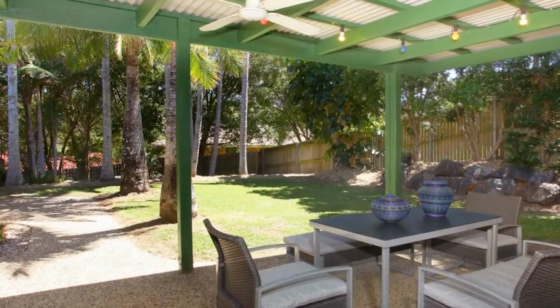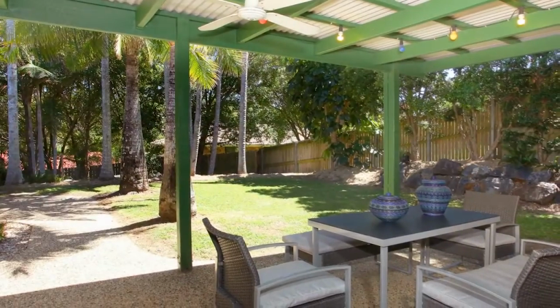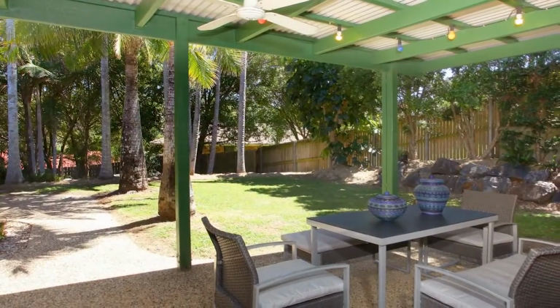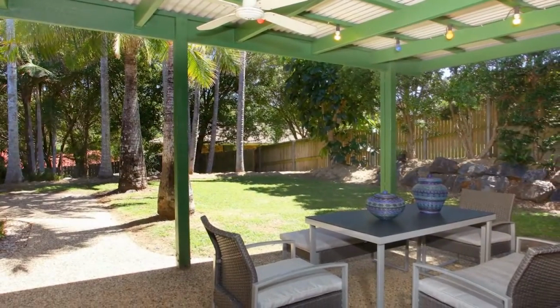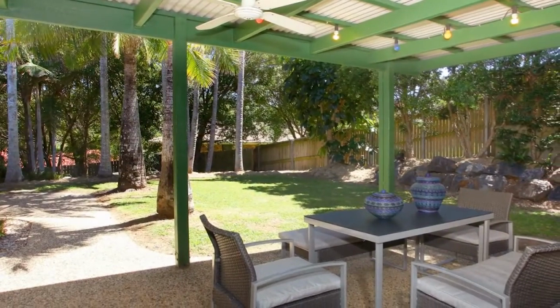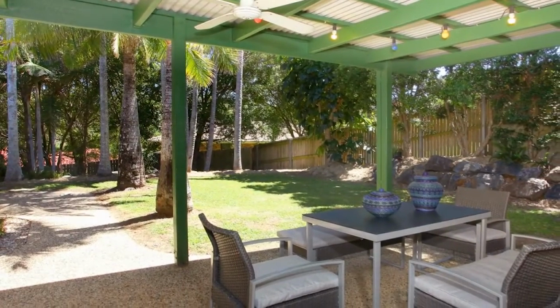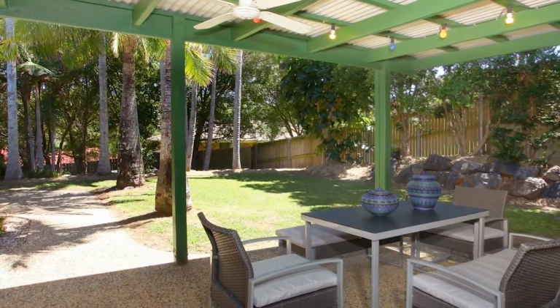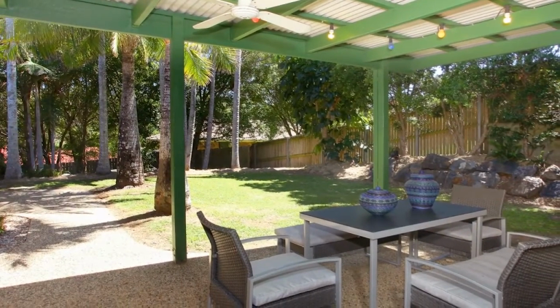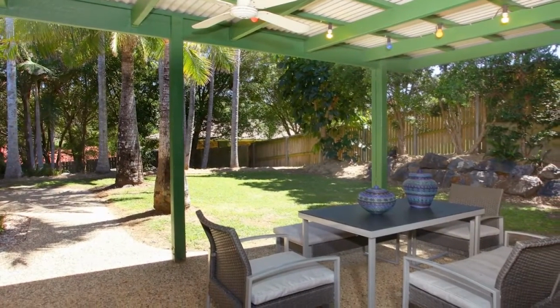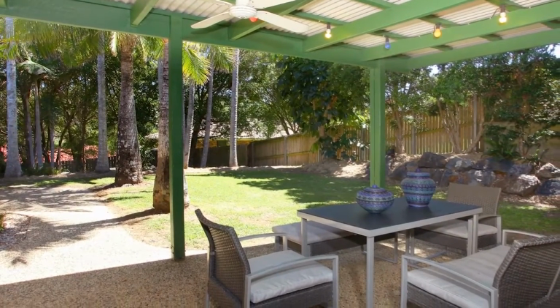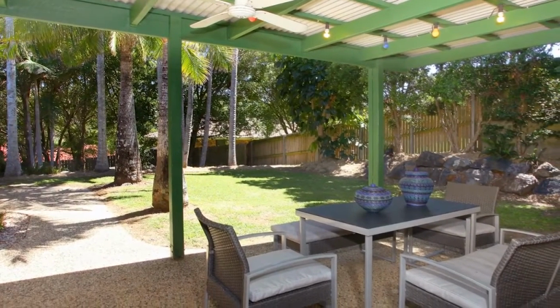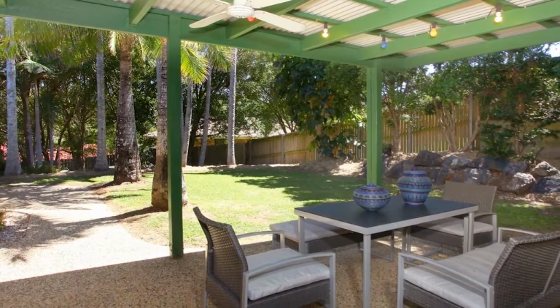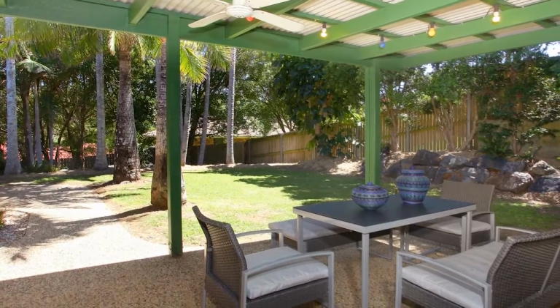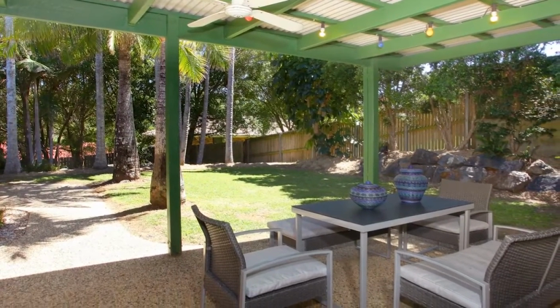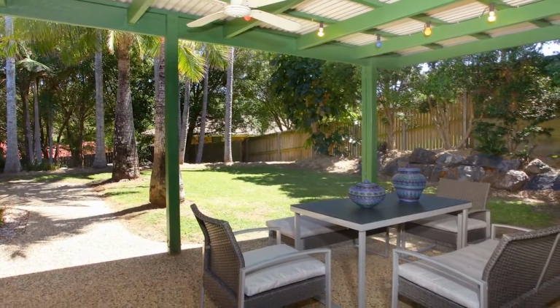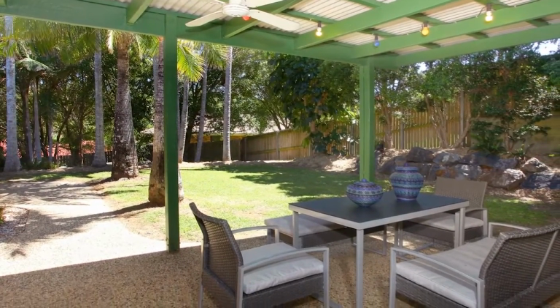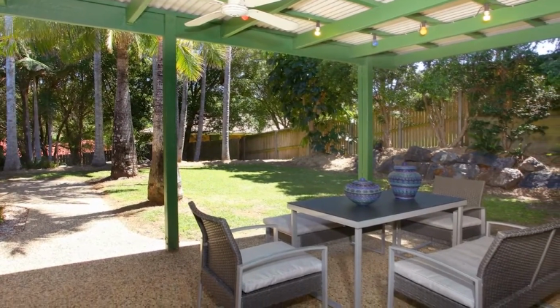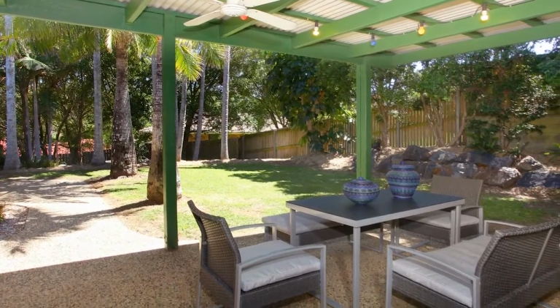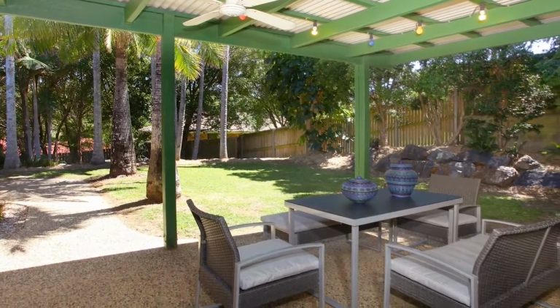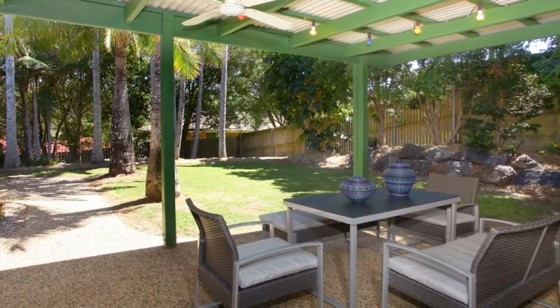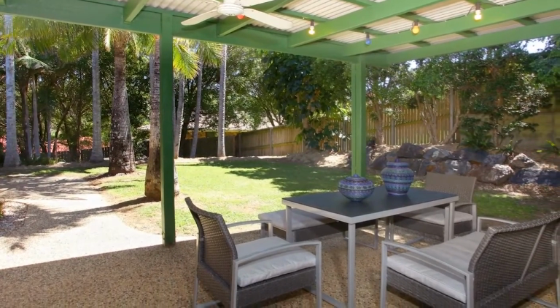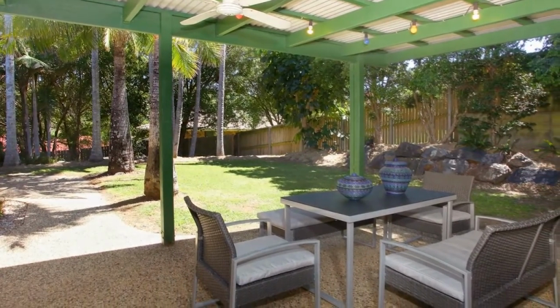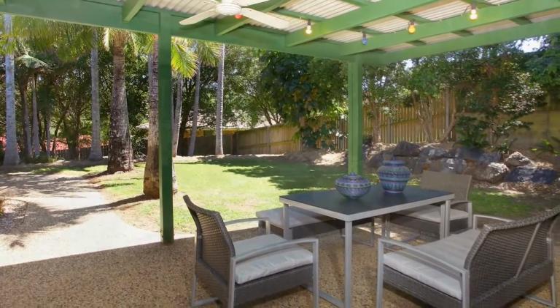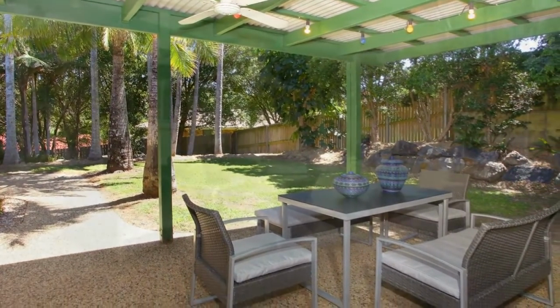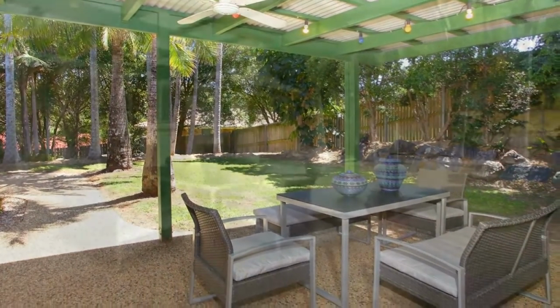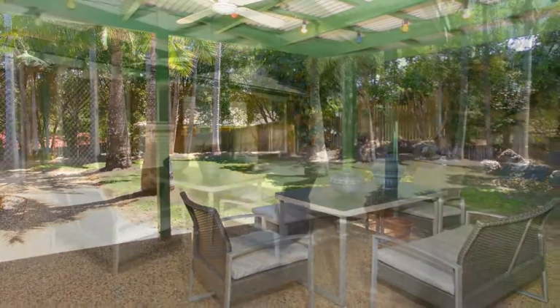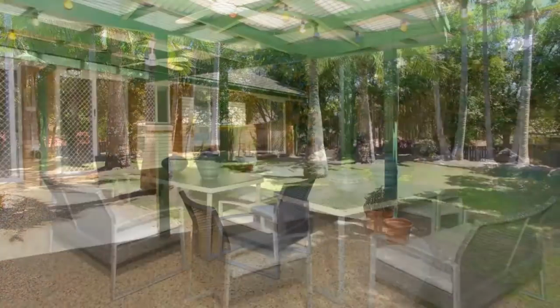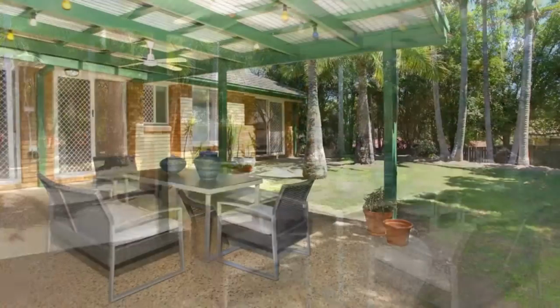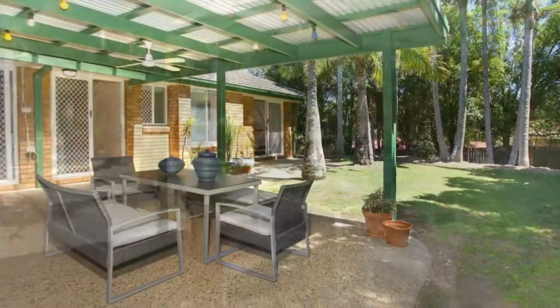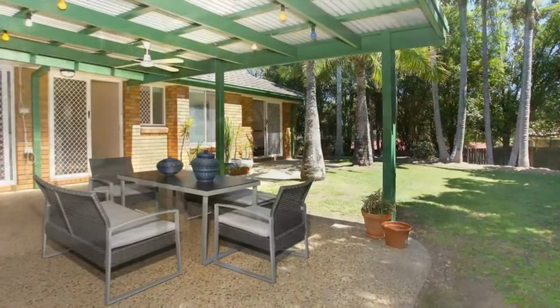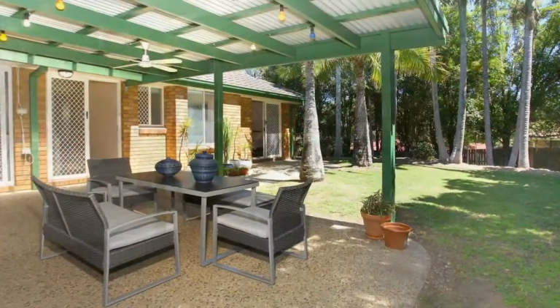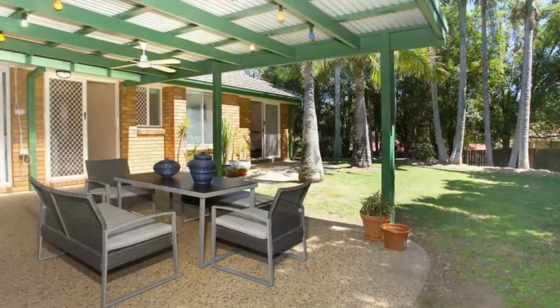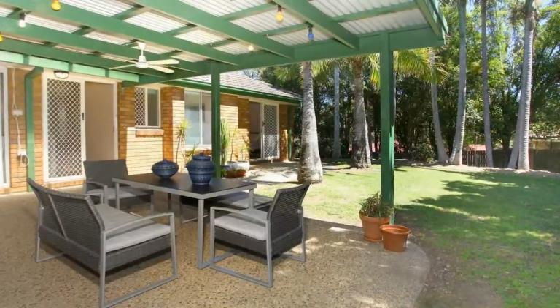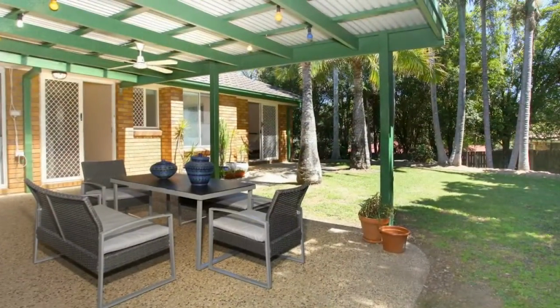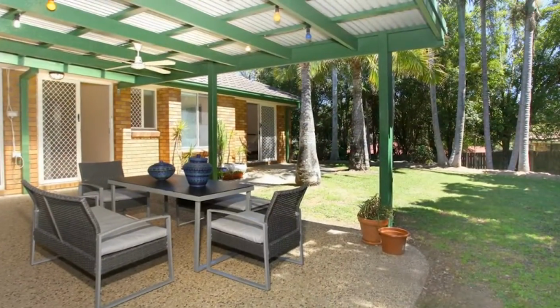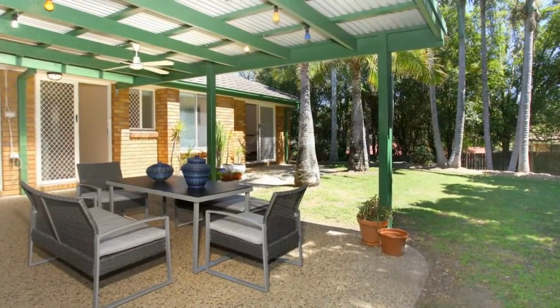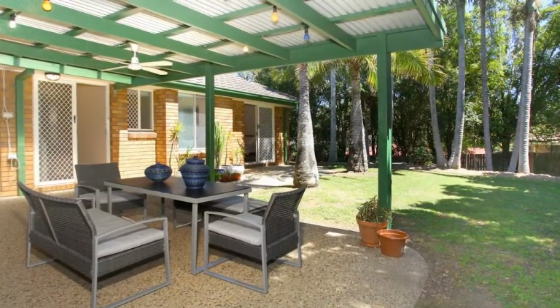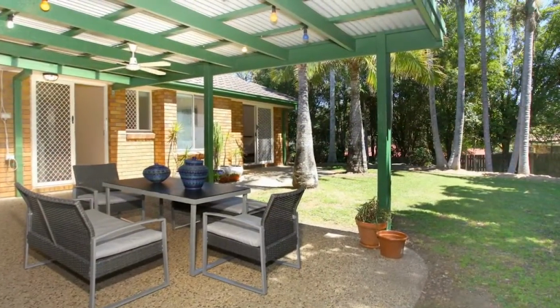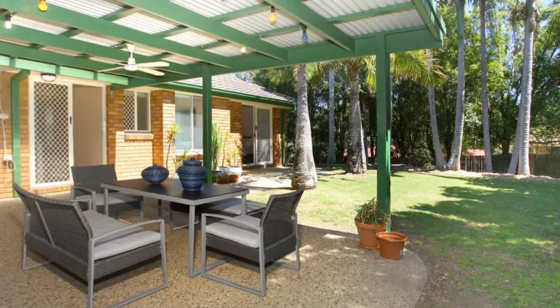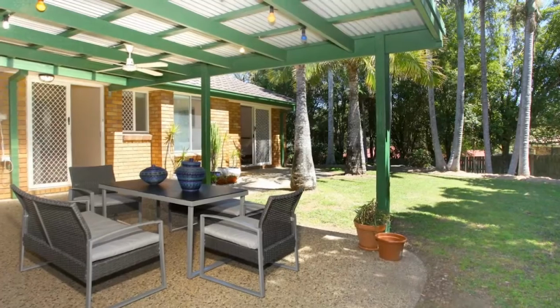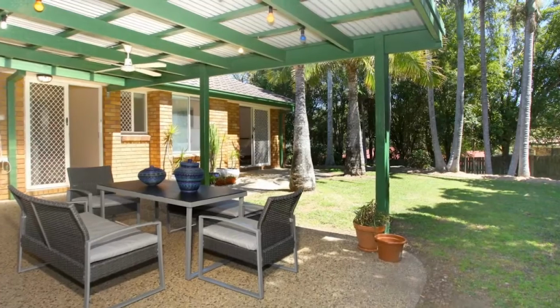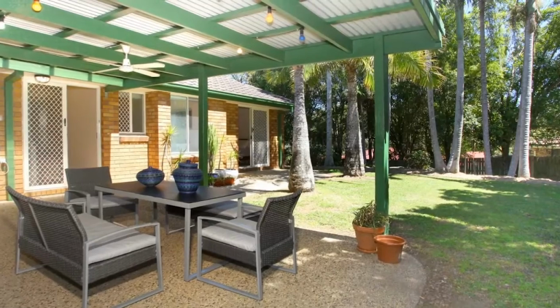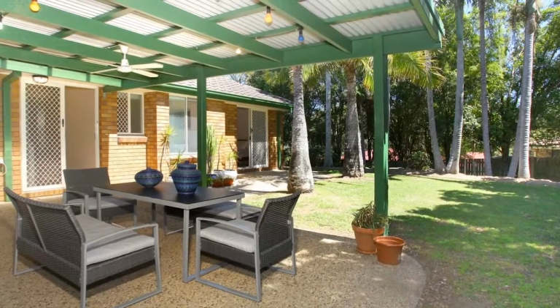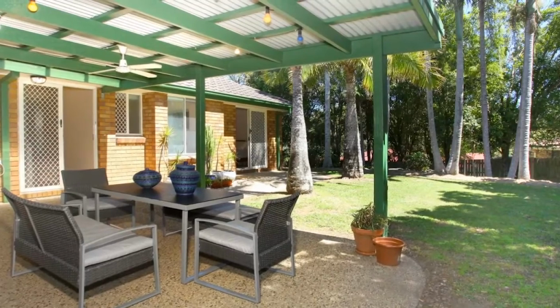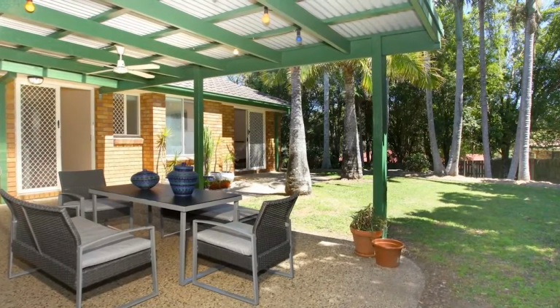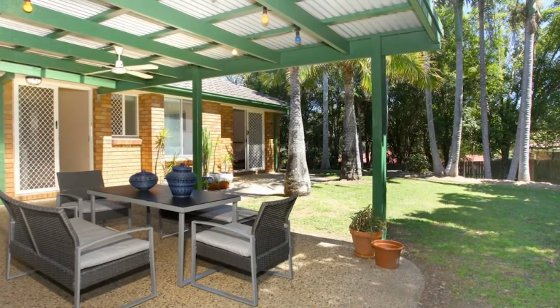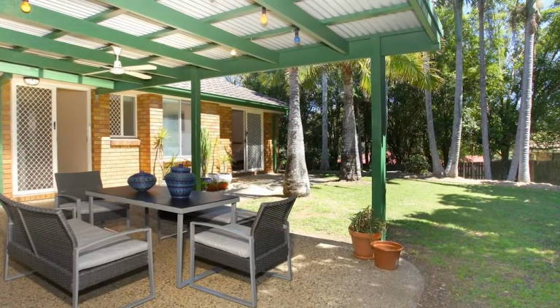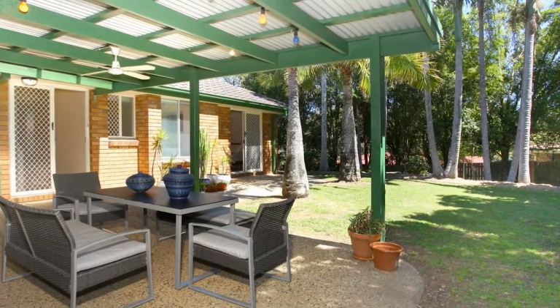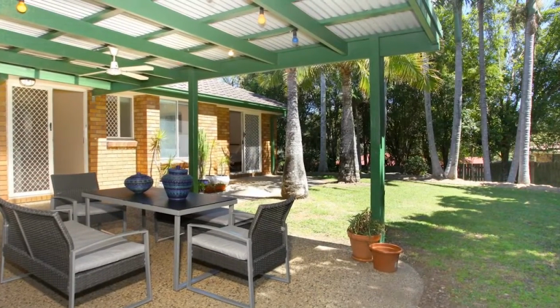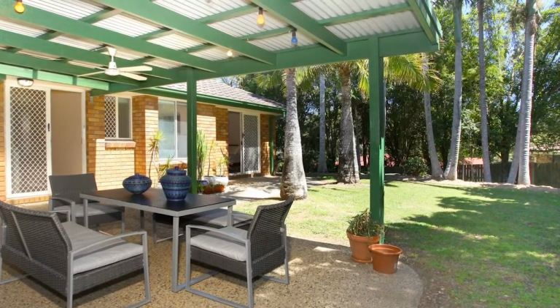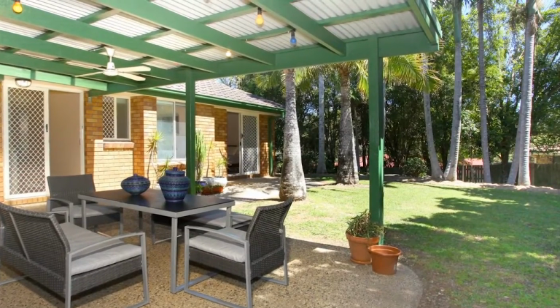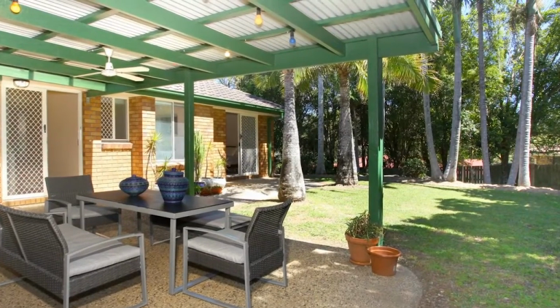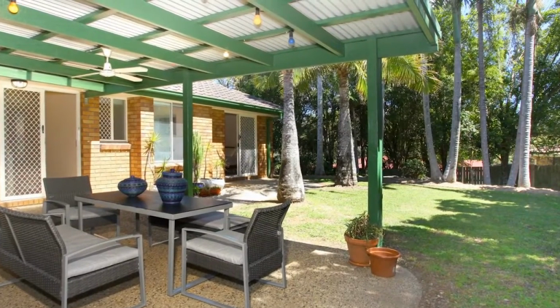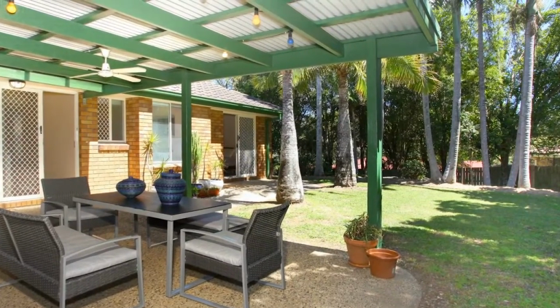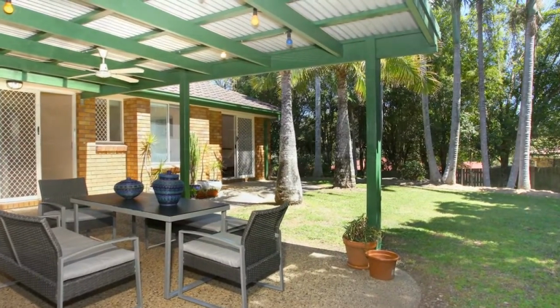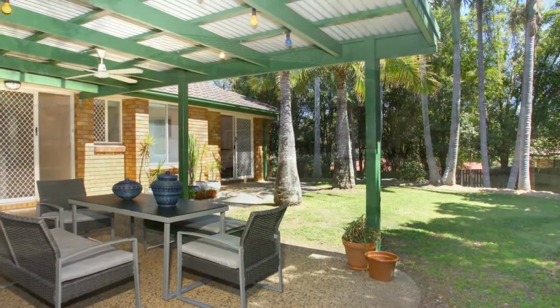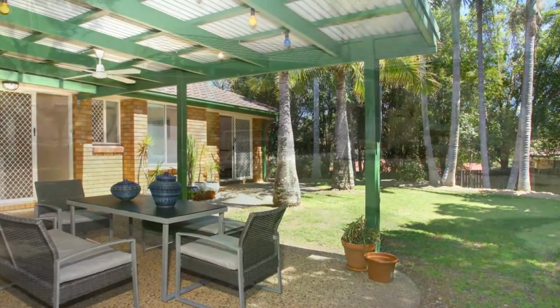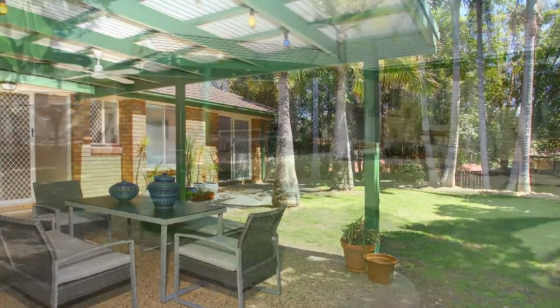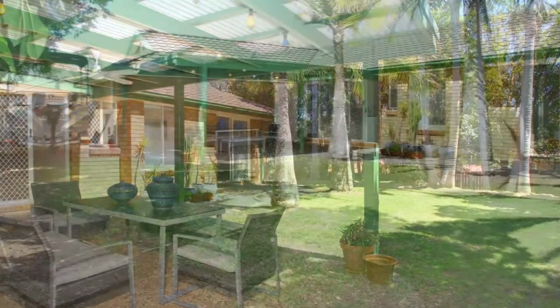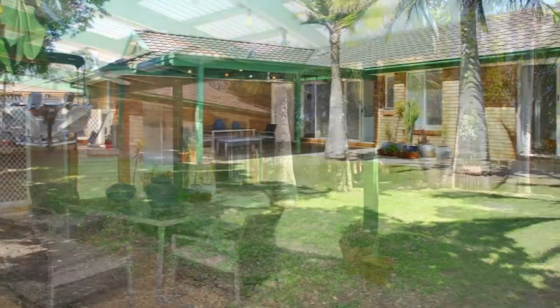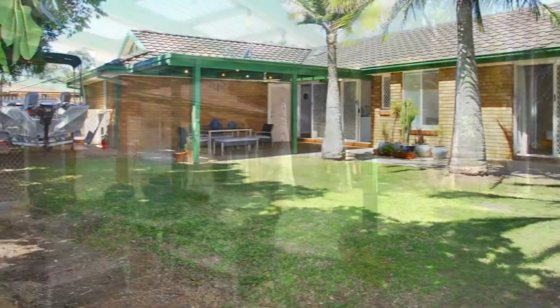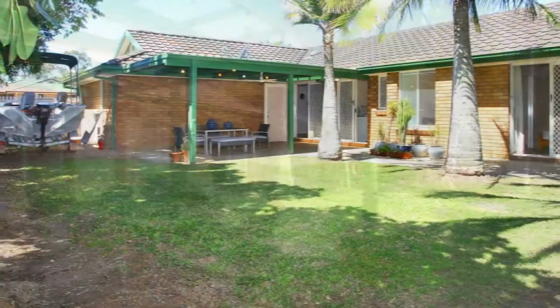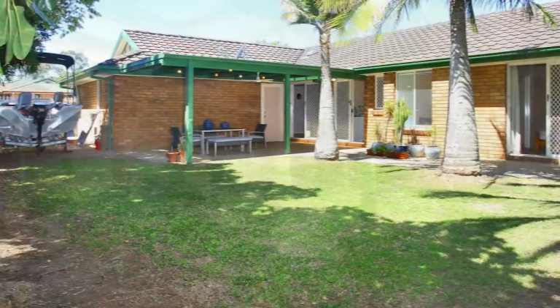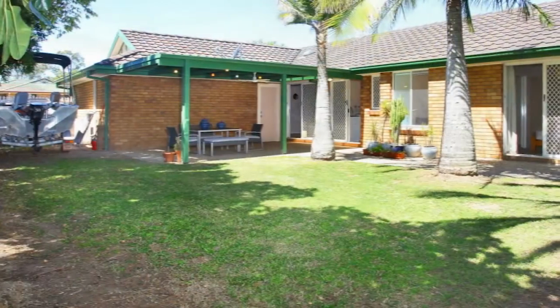Outside, a large covered entertaining area is perfect for summer barbecues, plus a fully fenced backyard for the kids and pets to play safely.